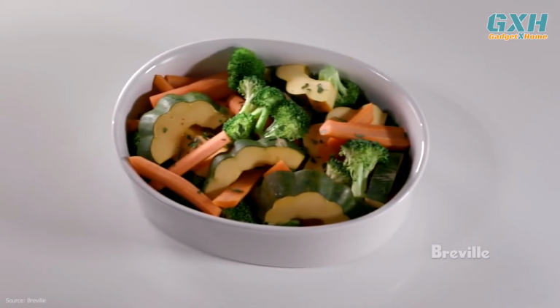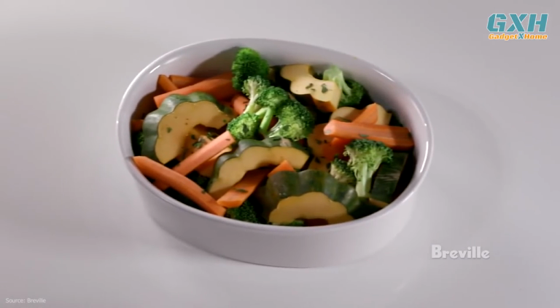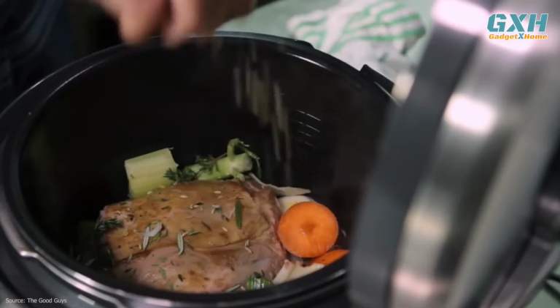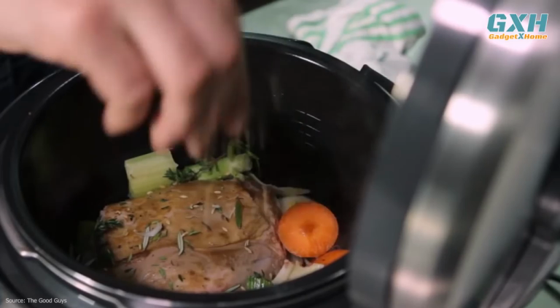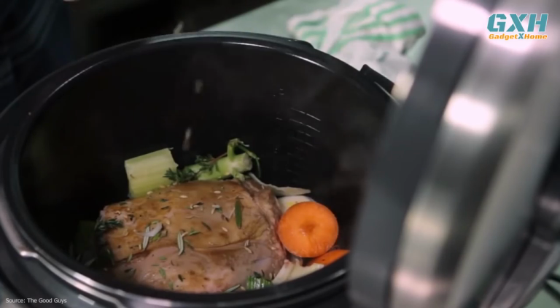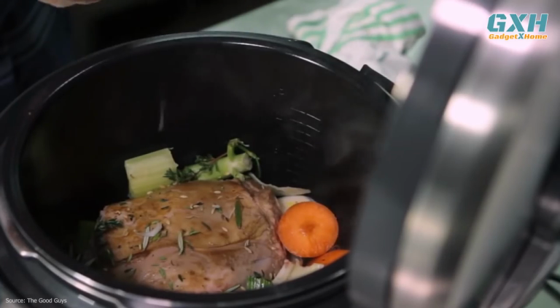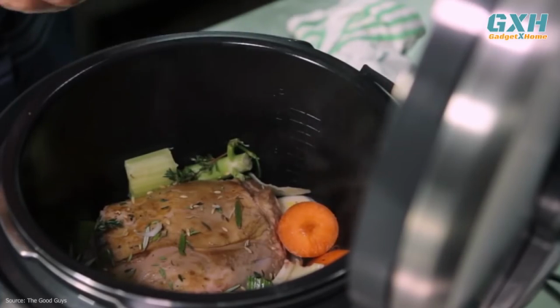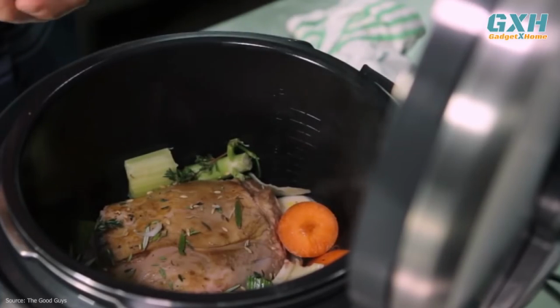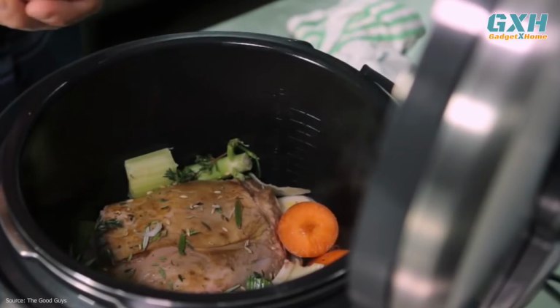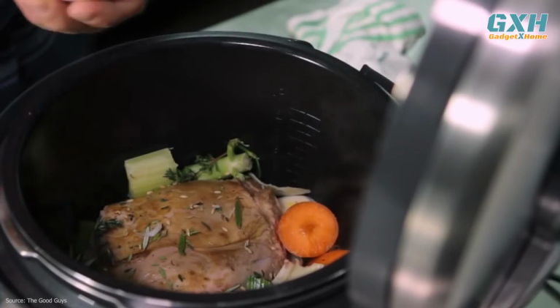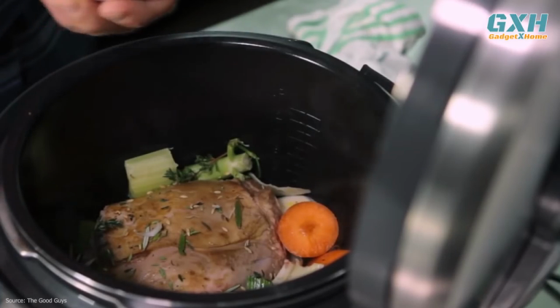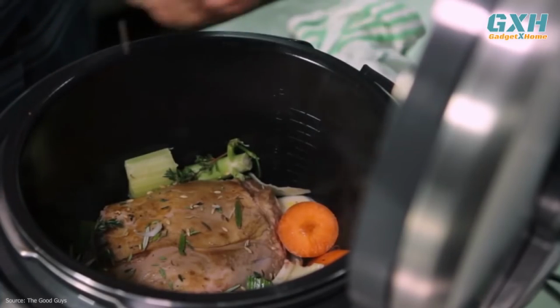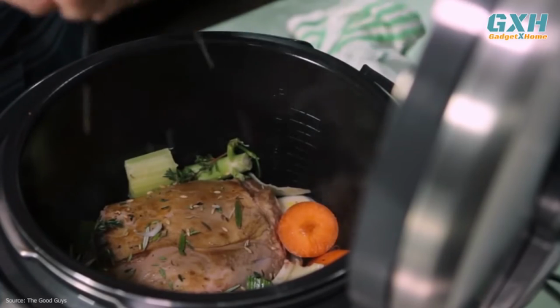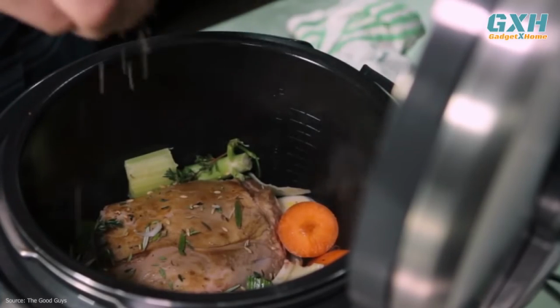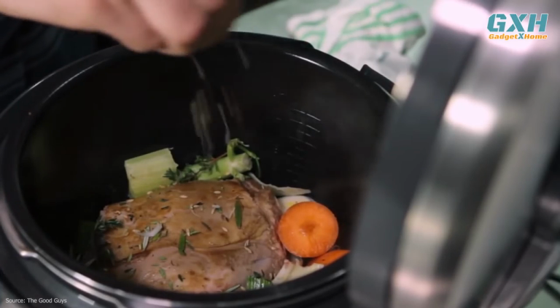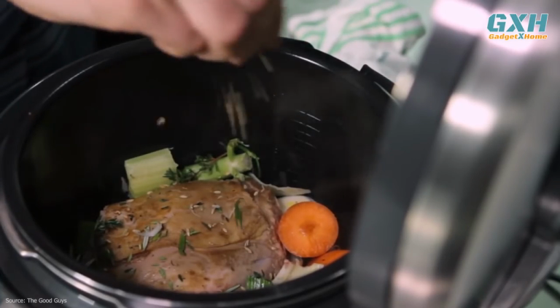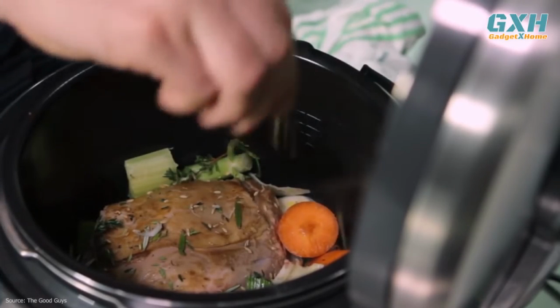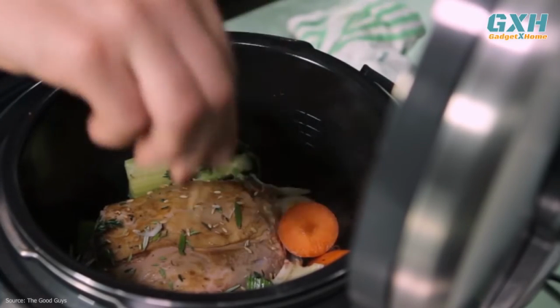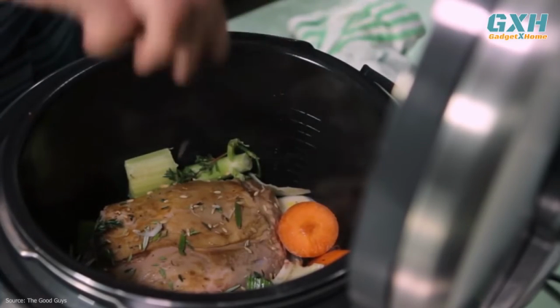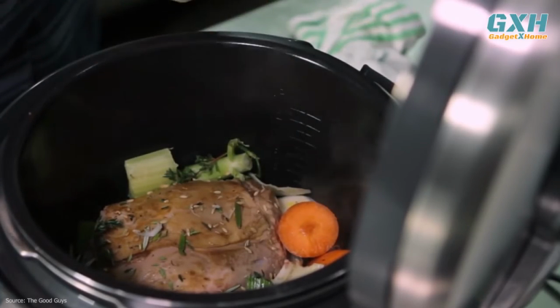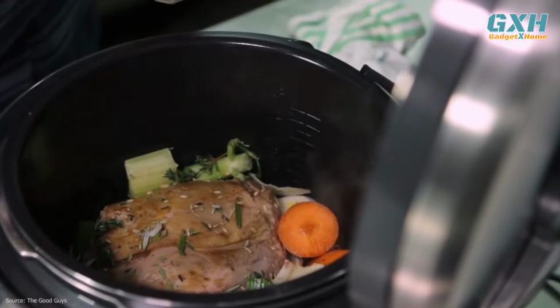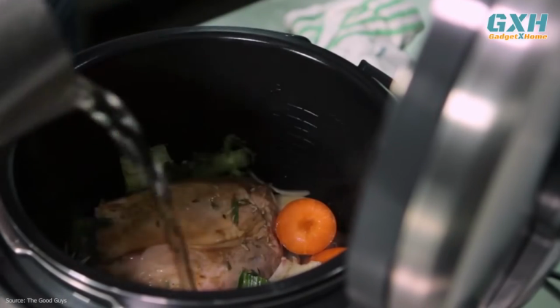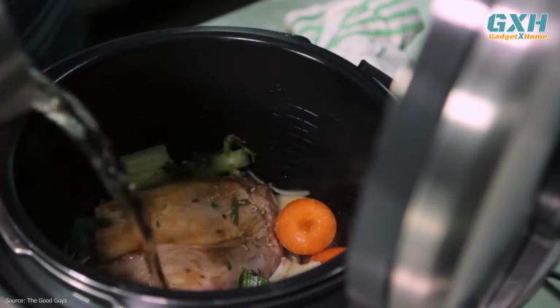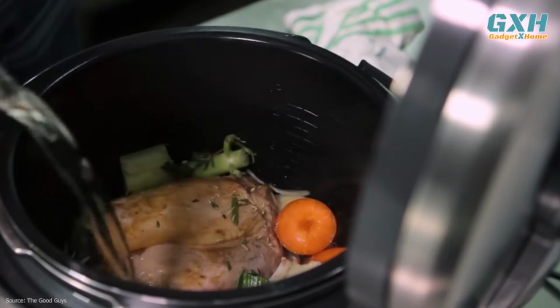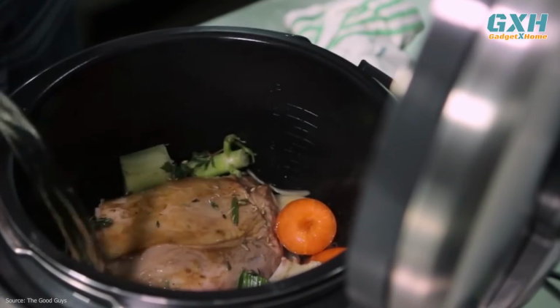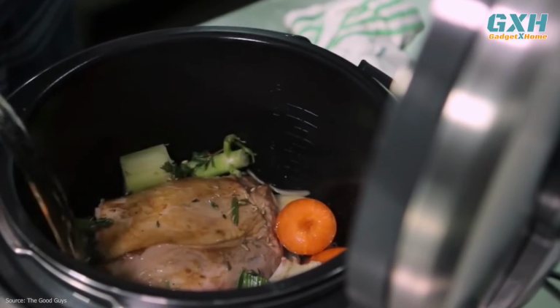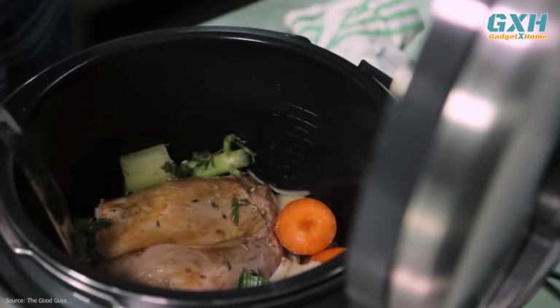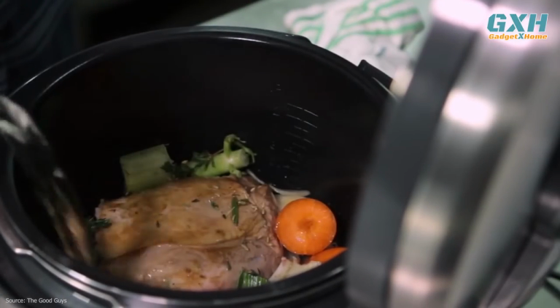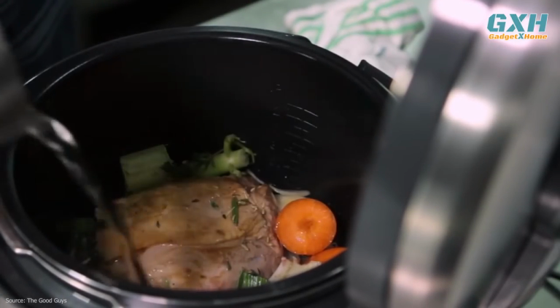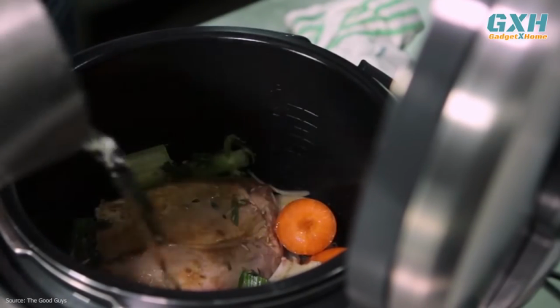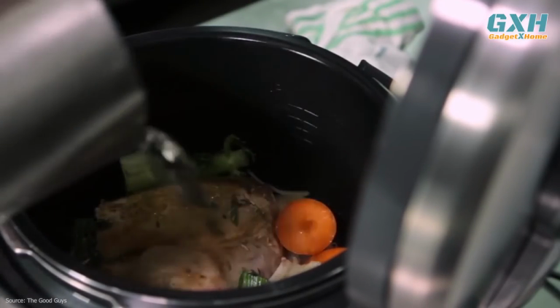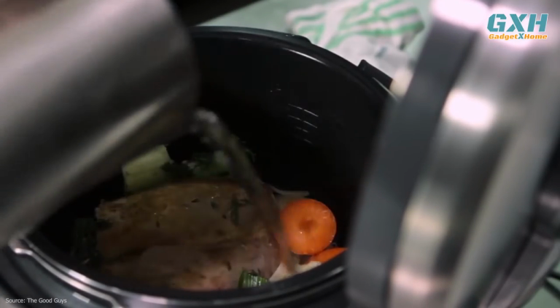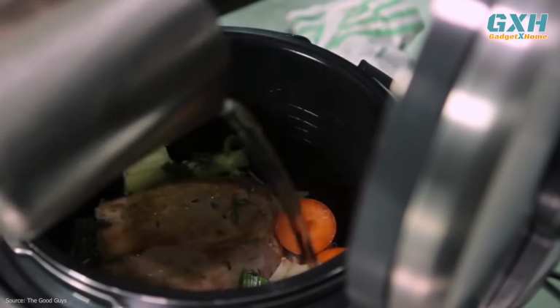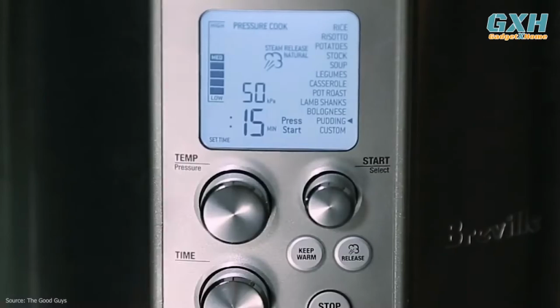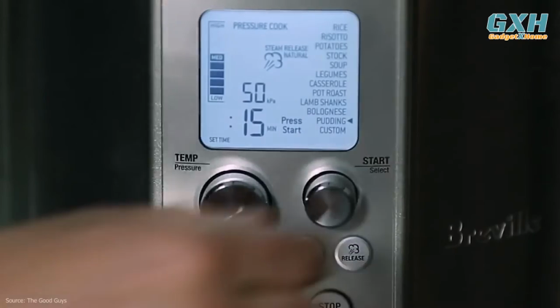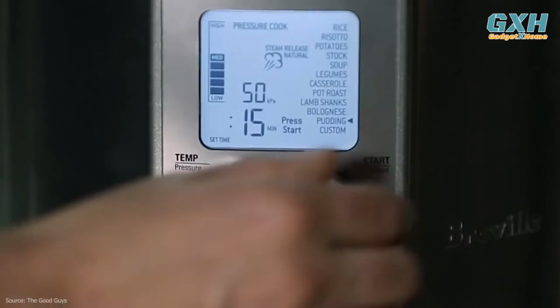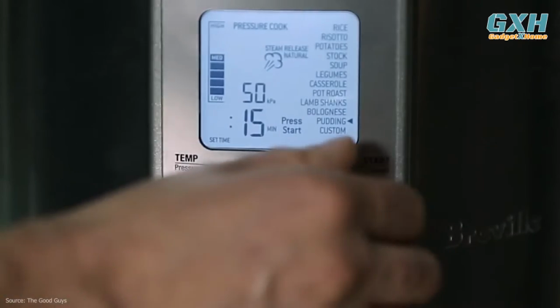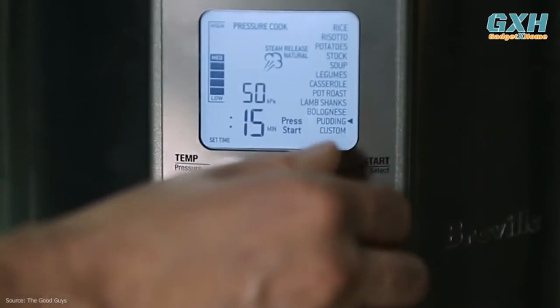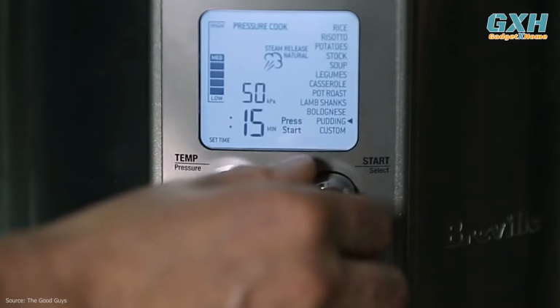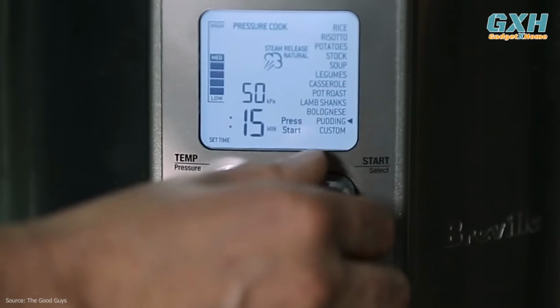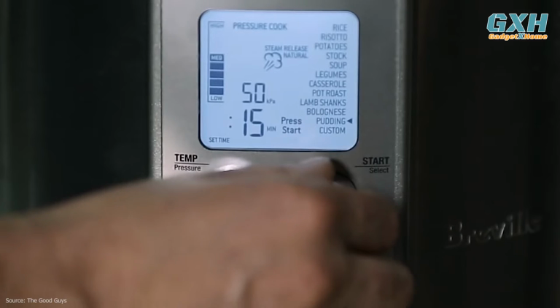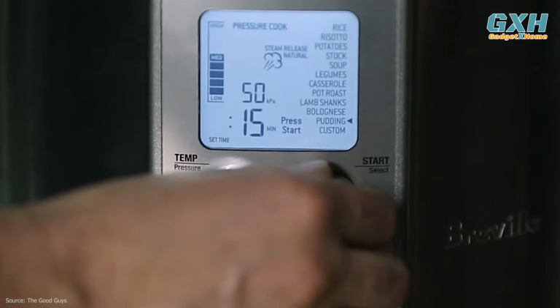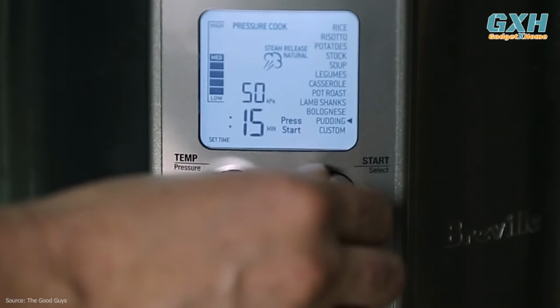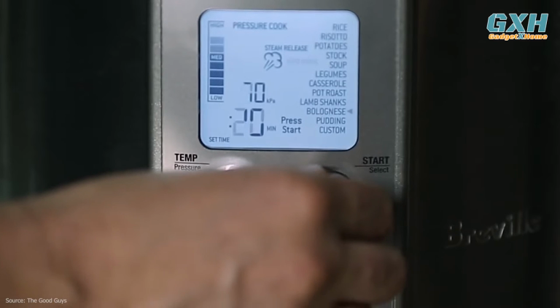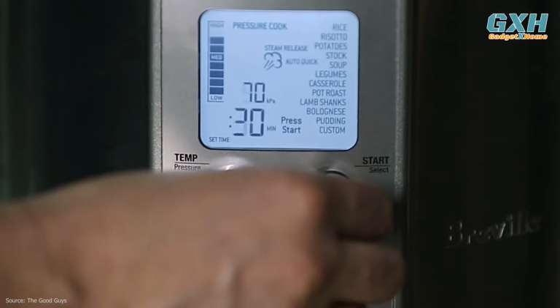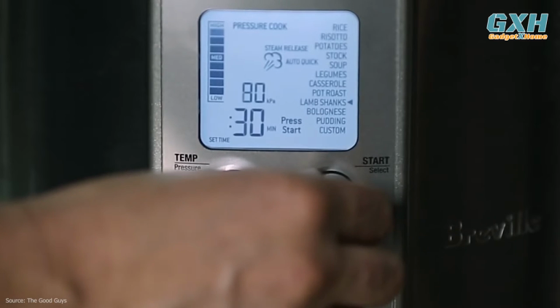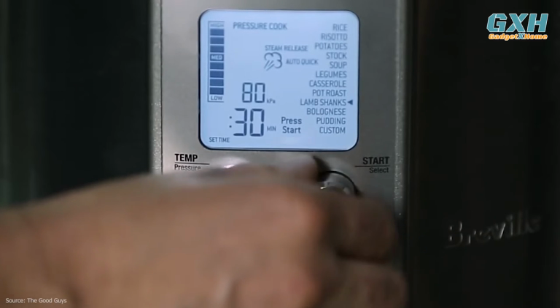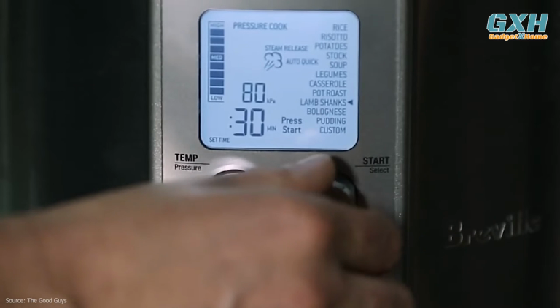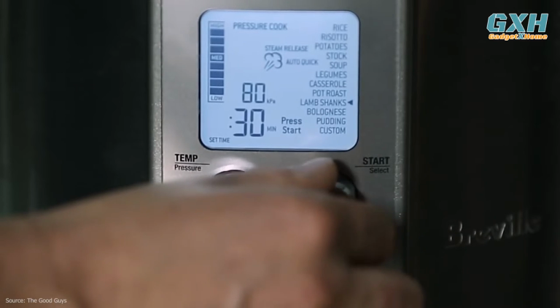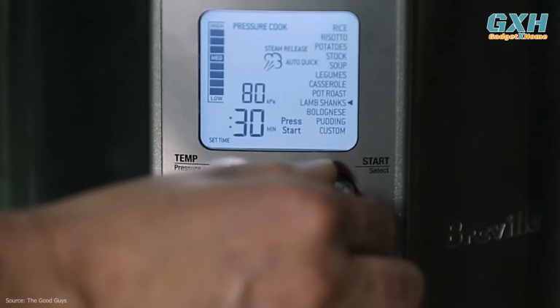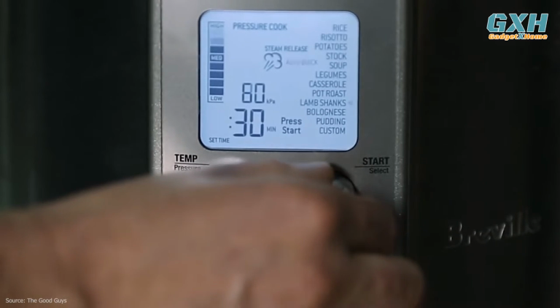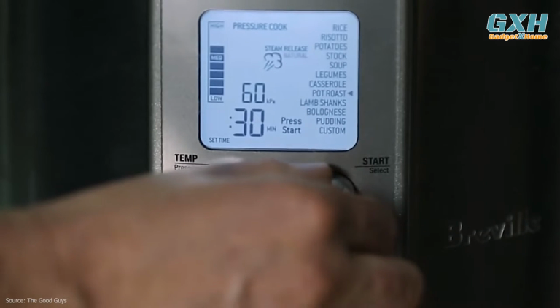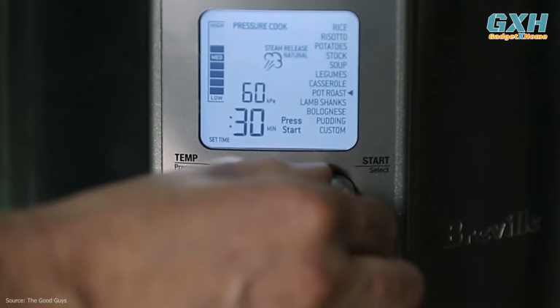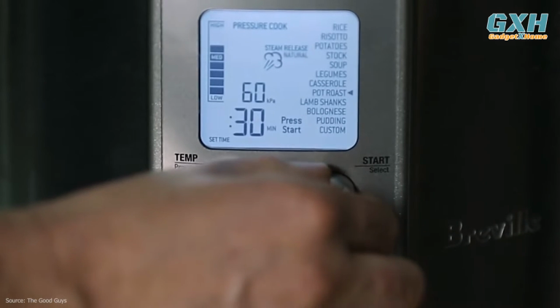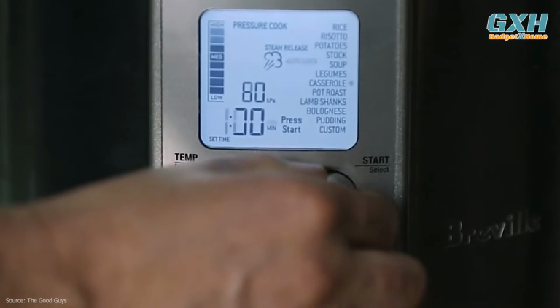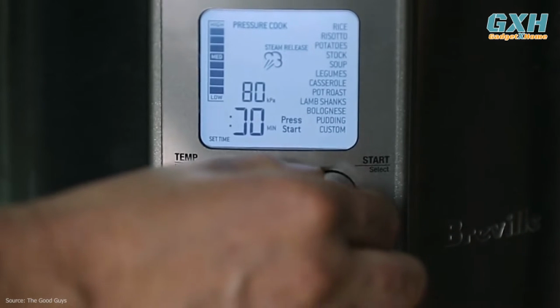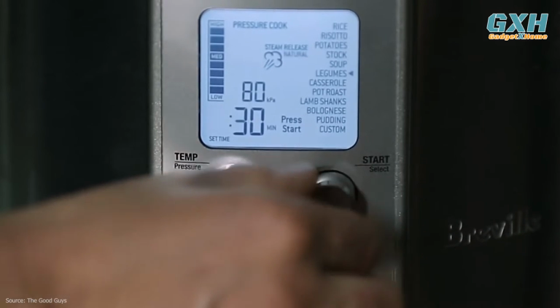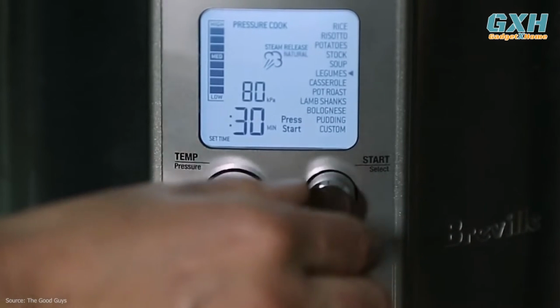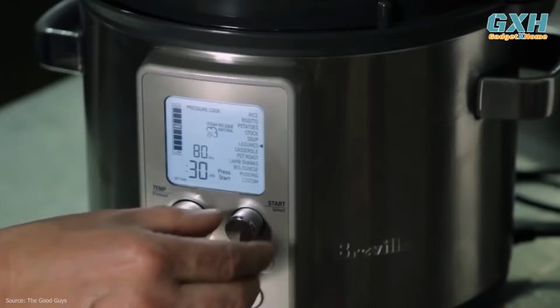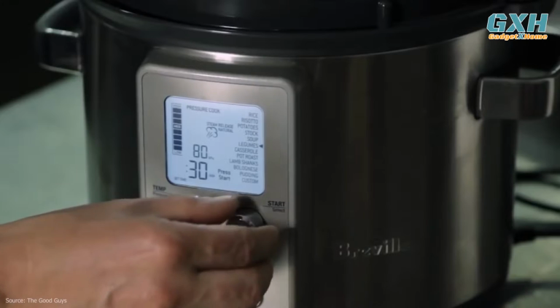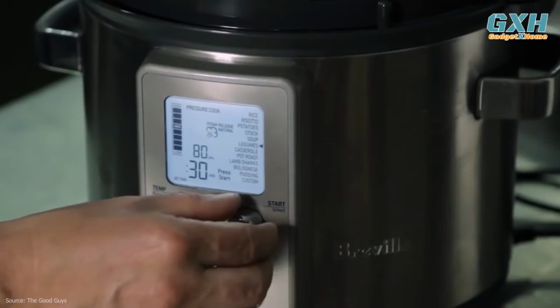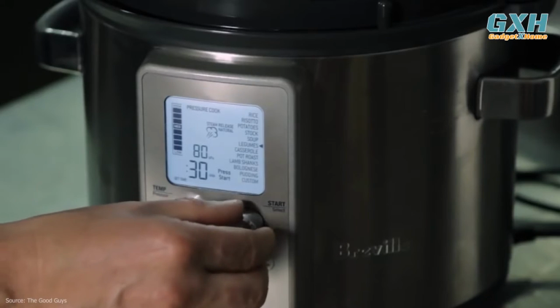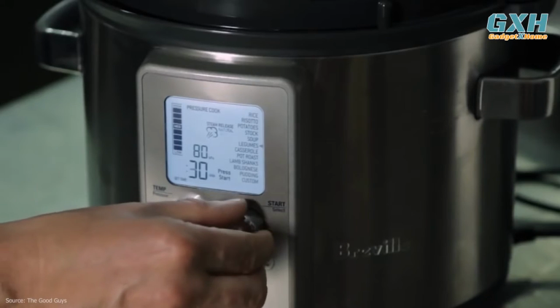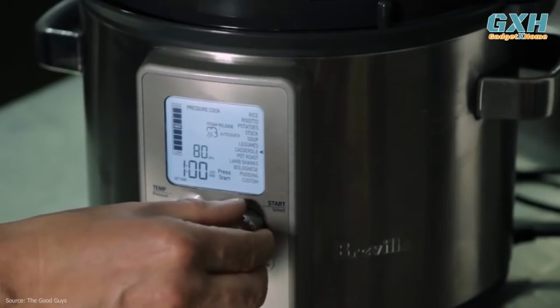It performed well when pressure cooking and slow cooking beef stew. The LCD screen and knobs were super intuitive and easy to use.